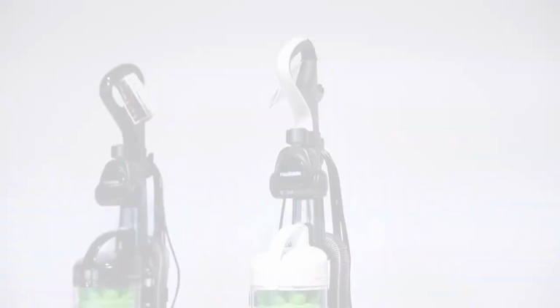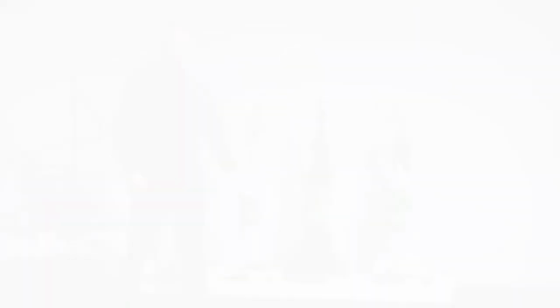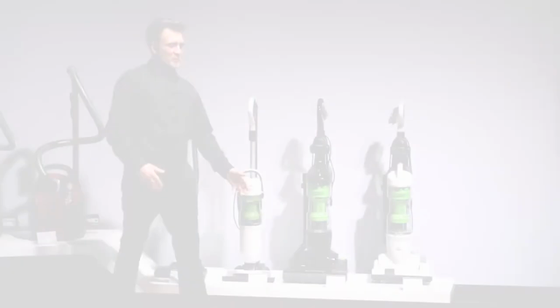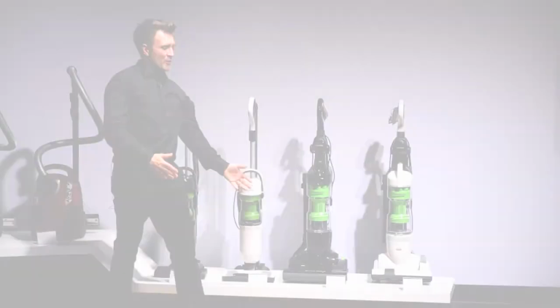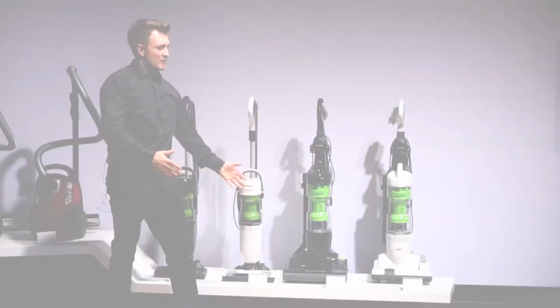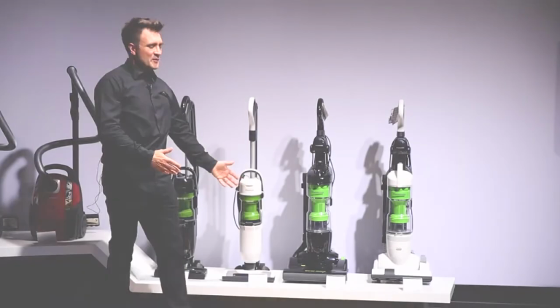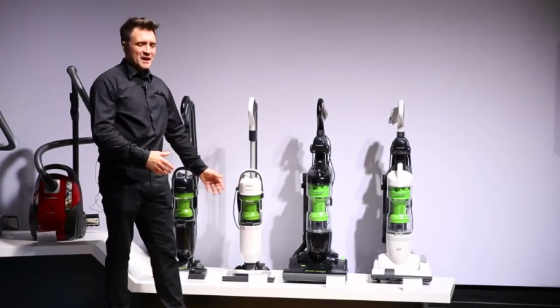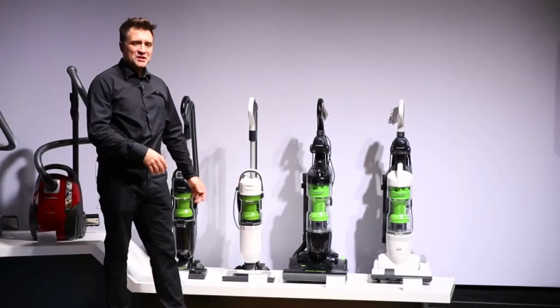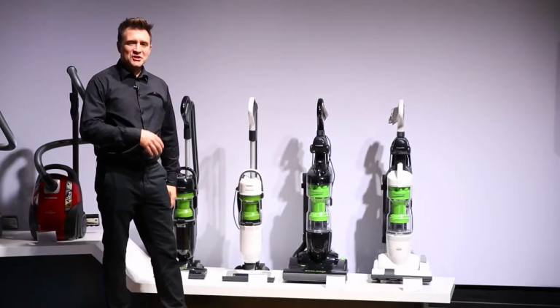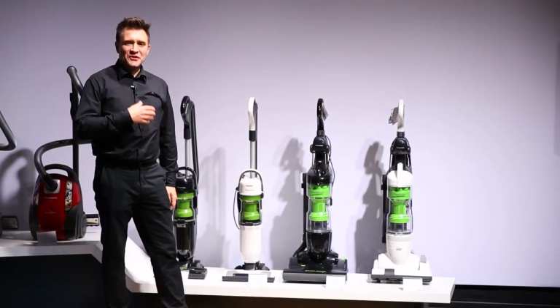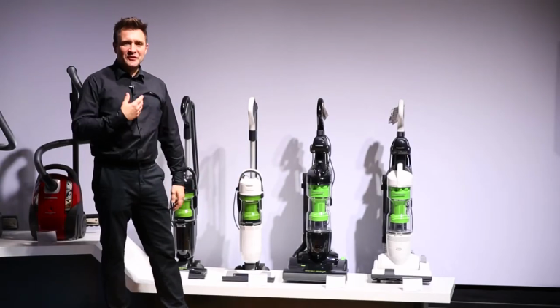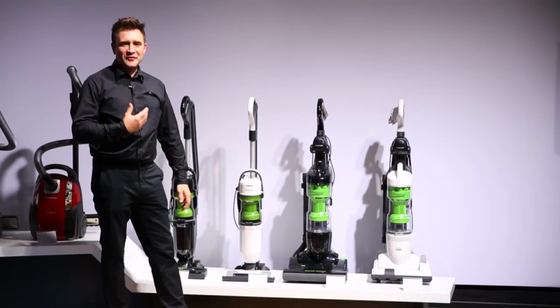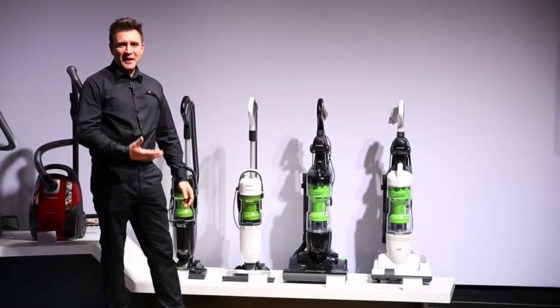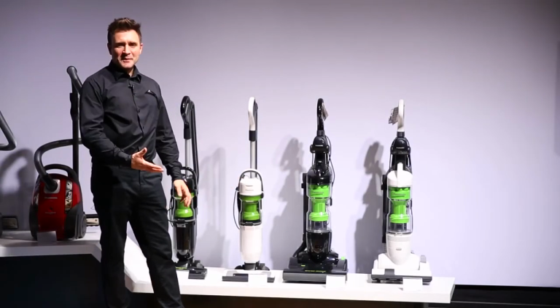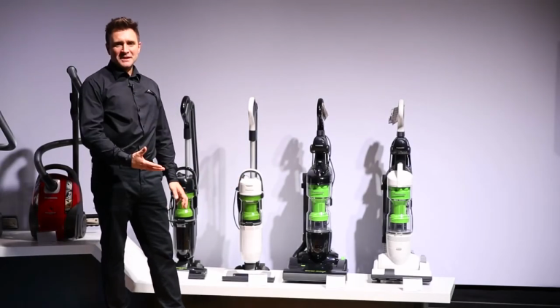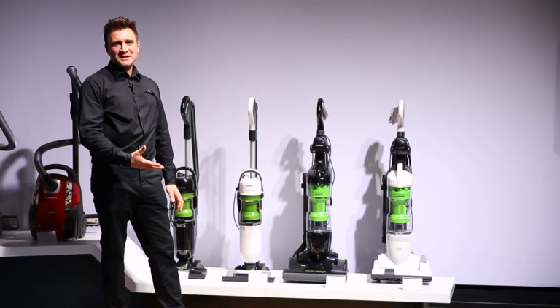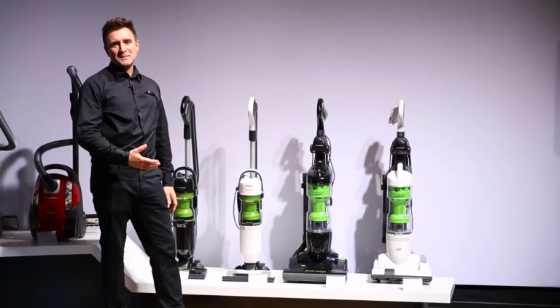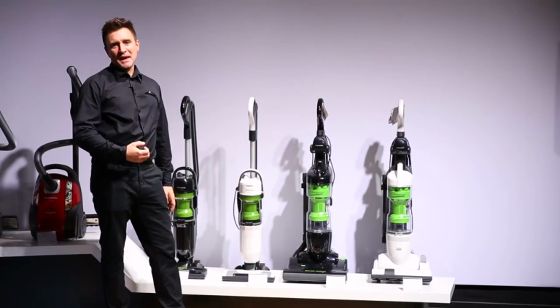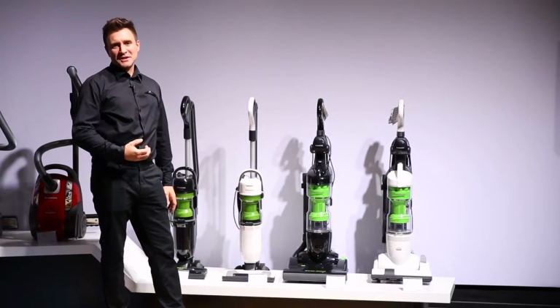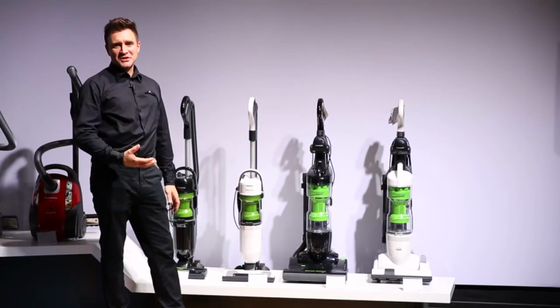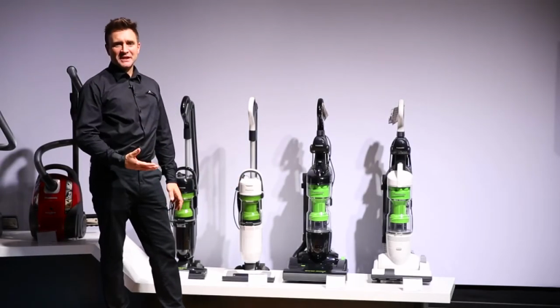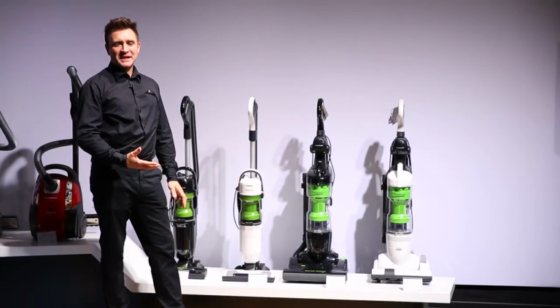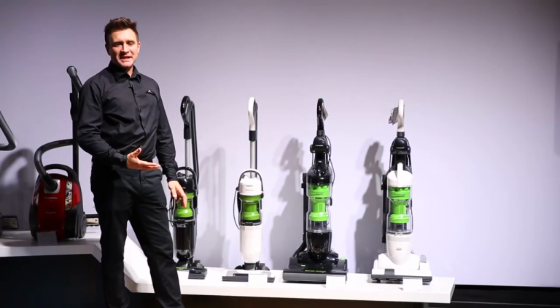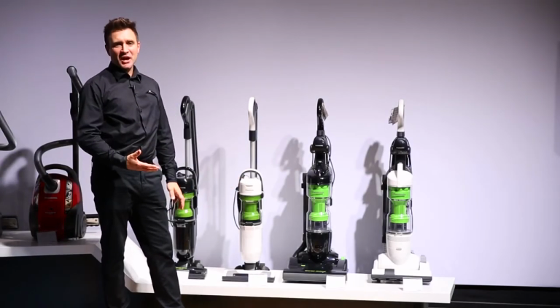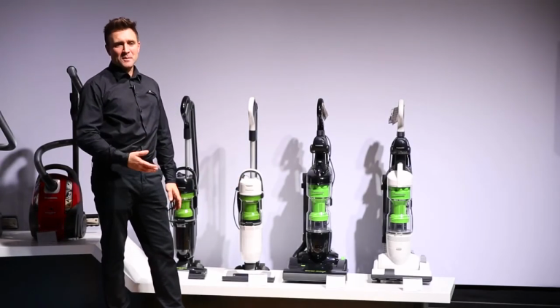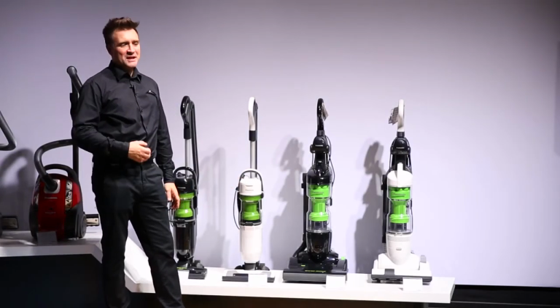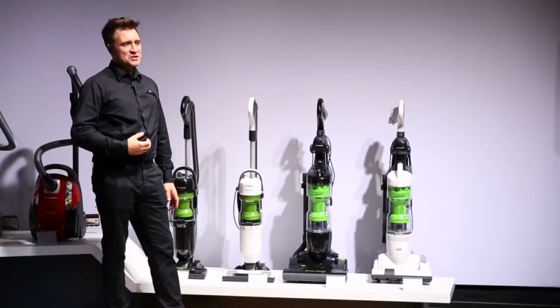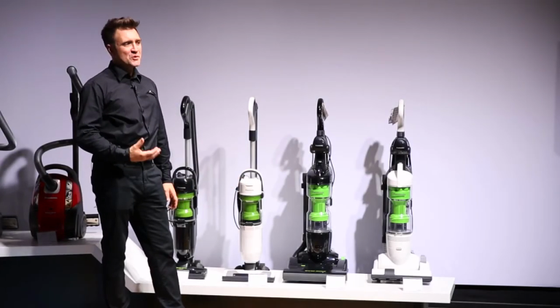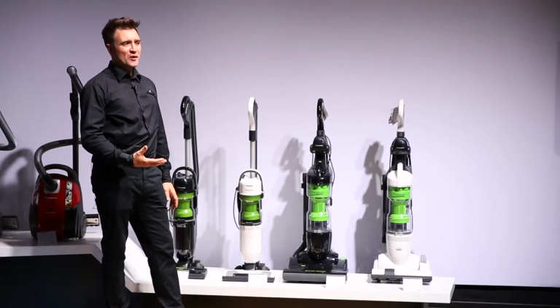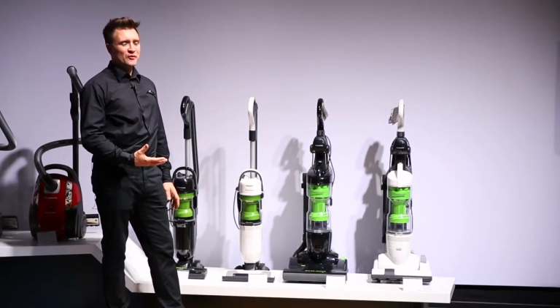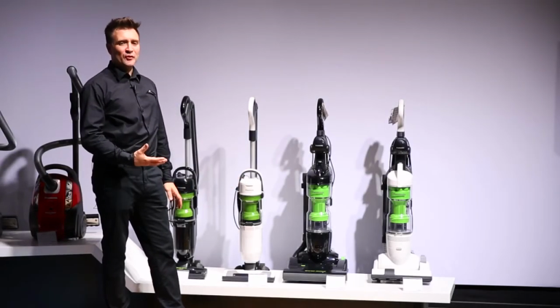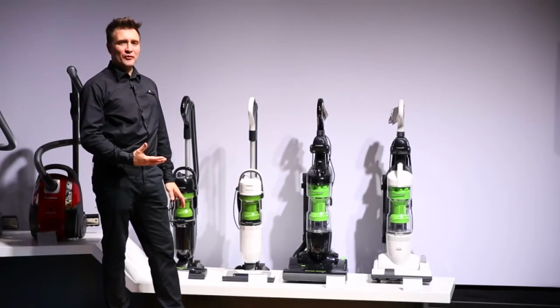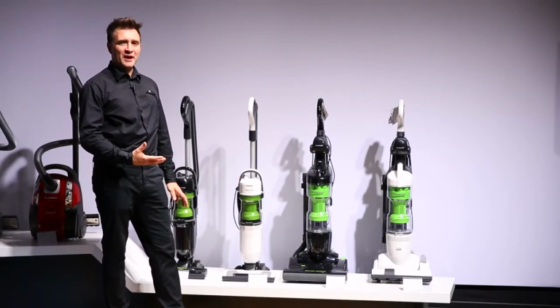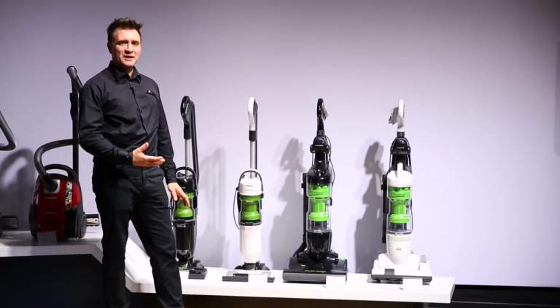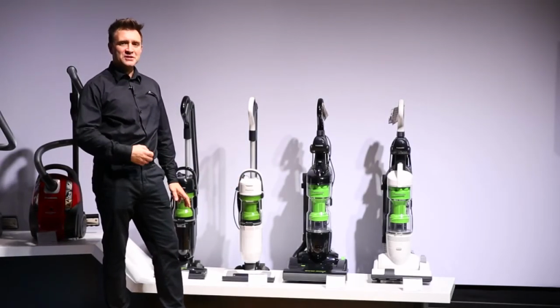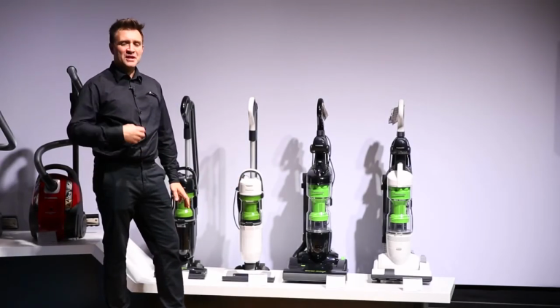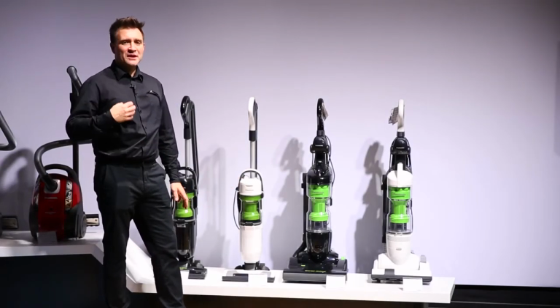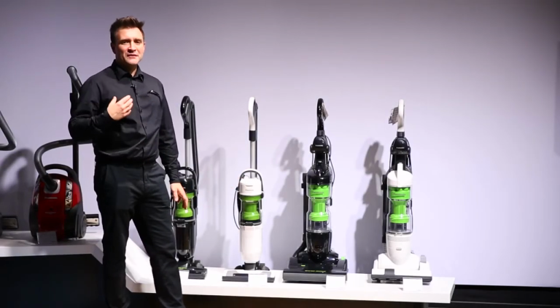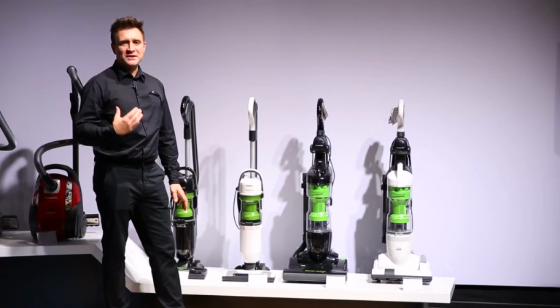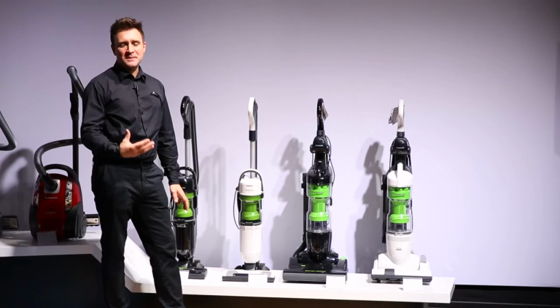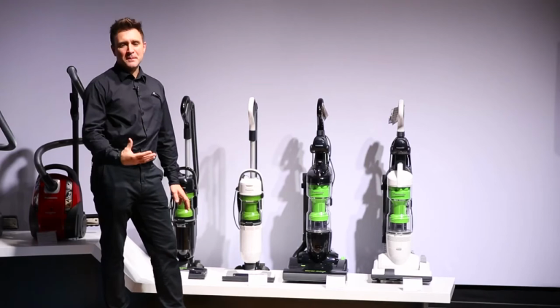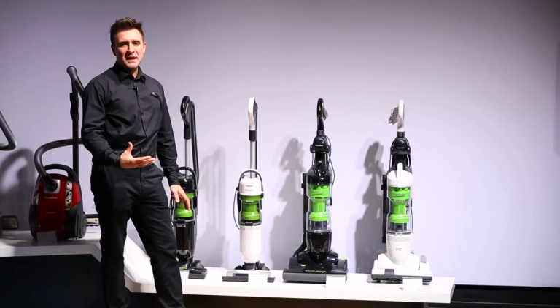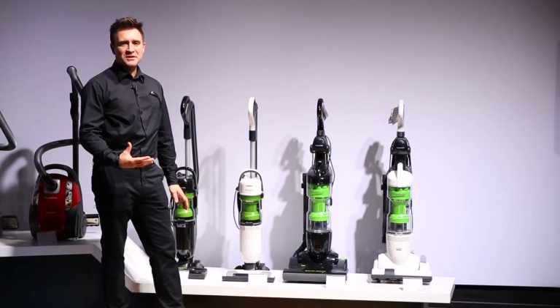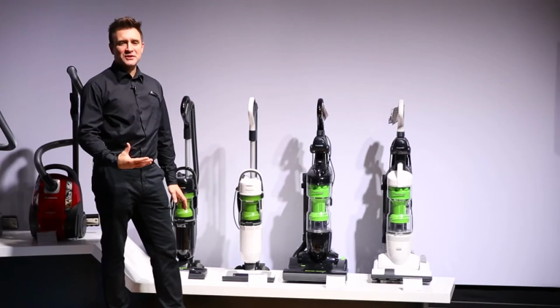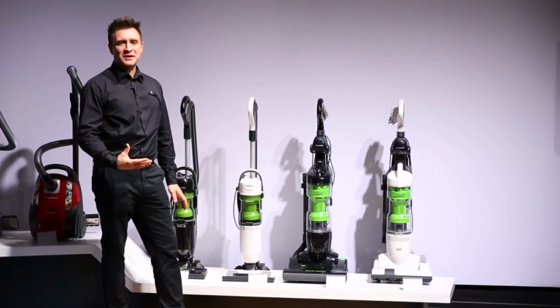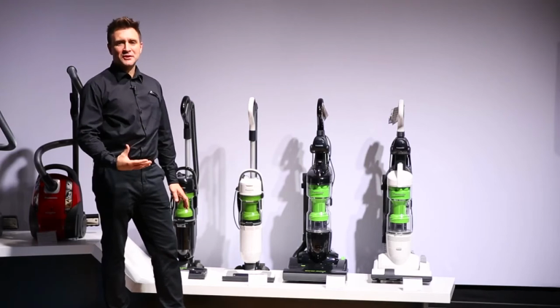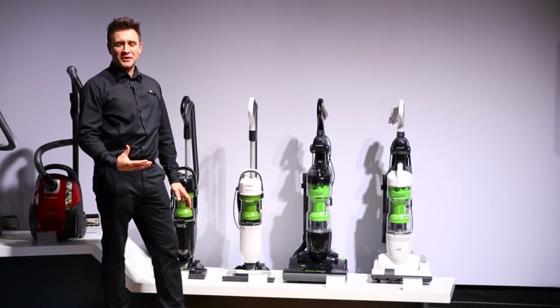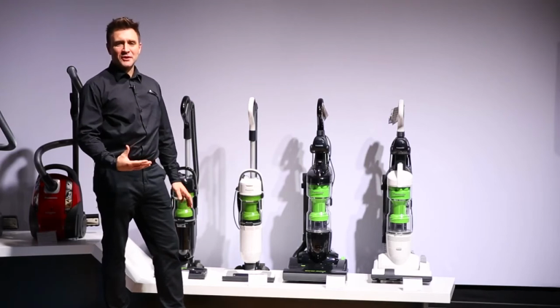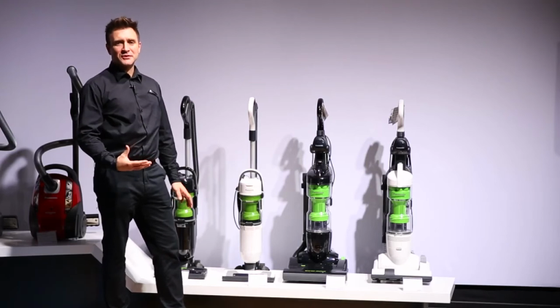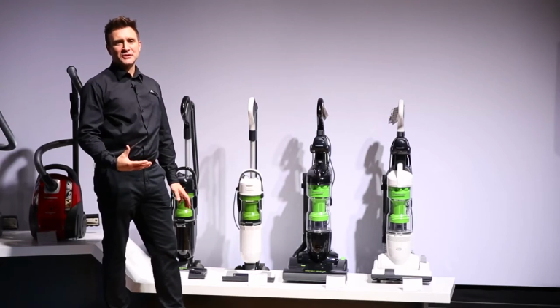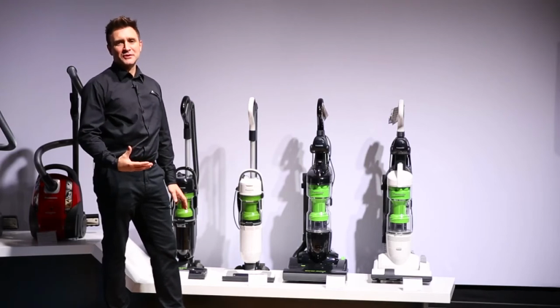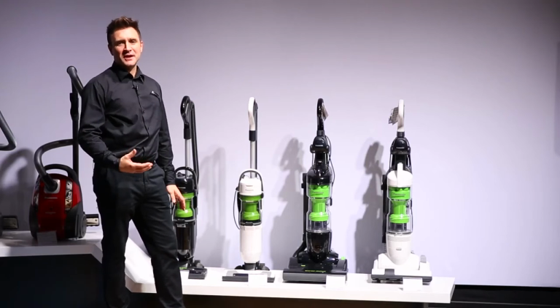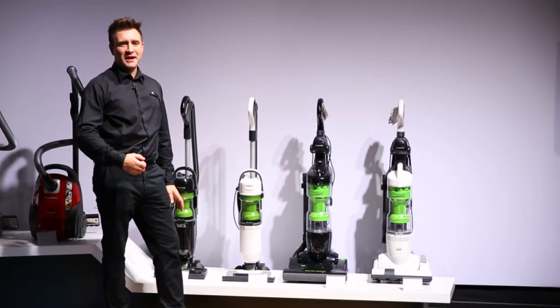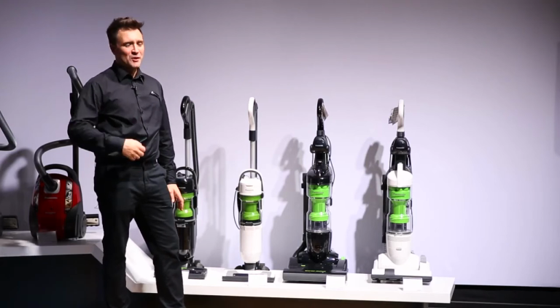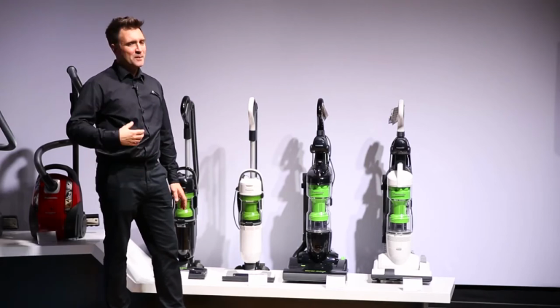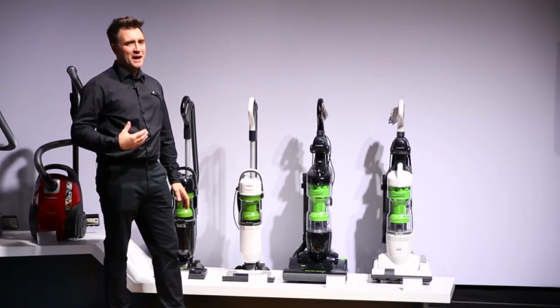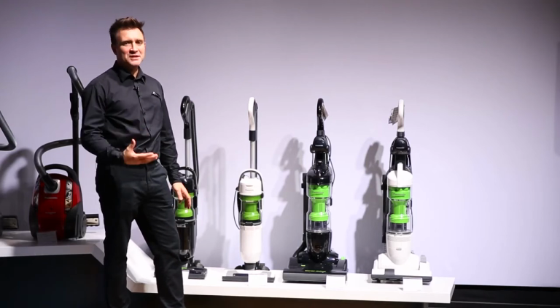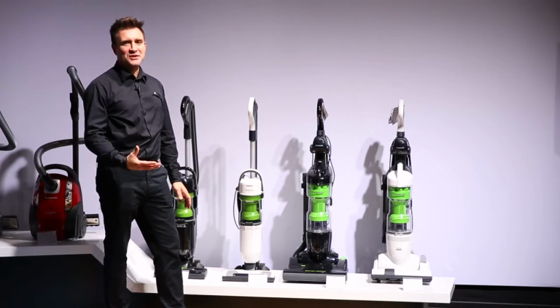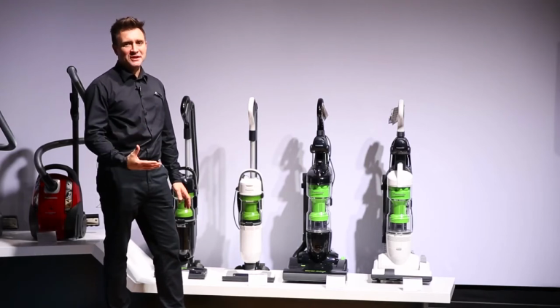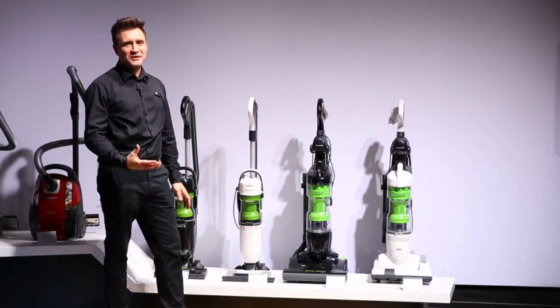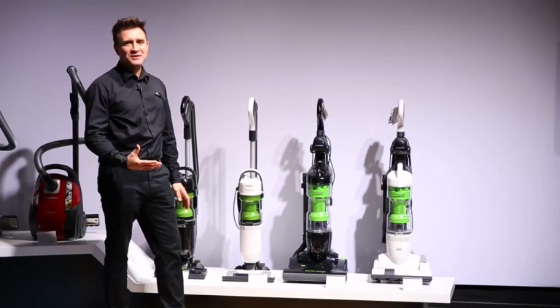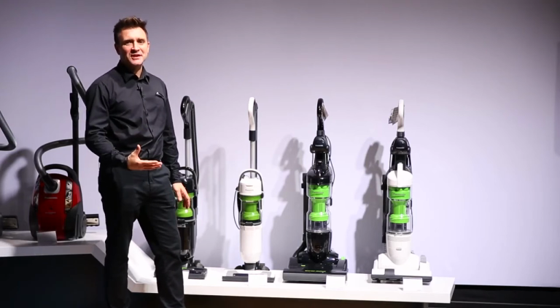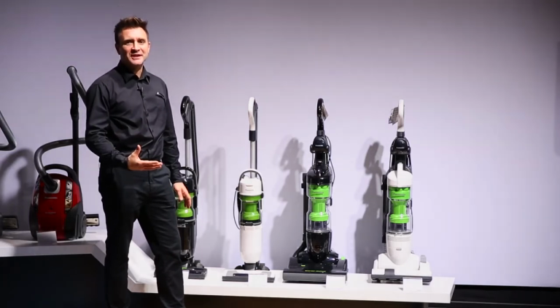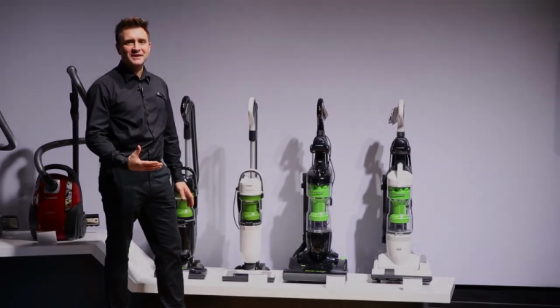For more information on the fabulous Panasonic Ecomax UL4 range, visit Panasonic.co.uk or Panasonic.ie.